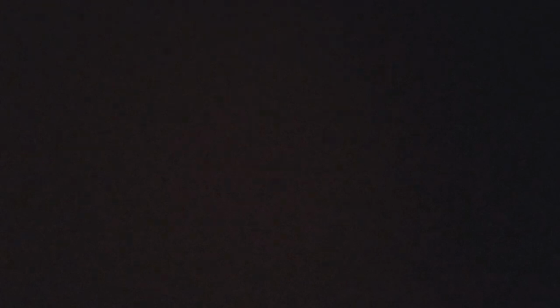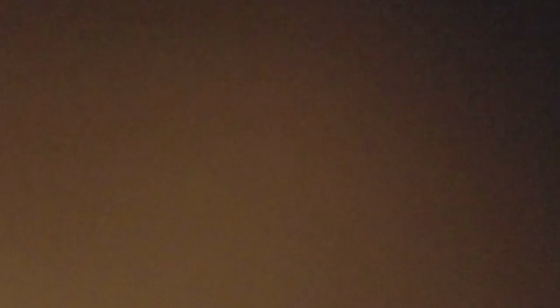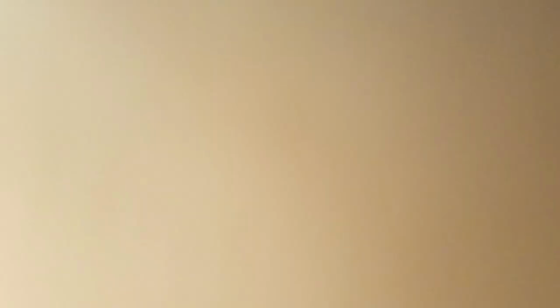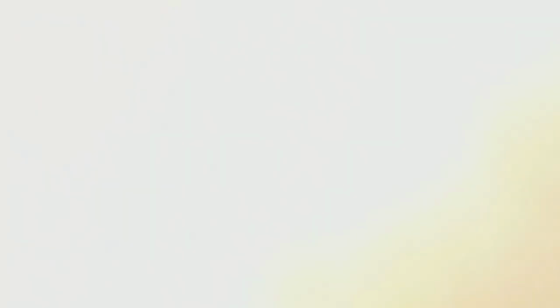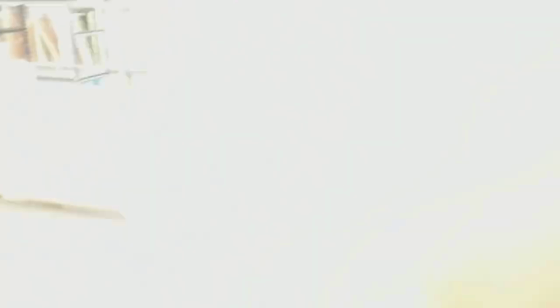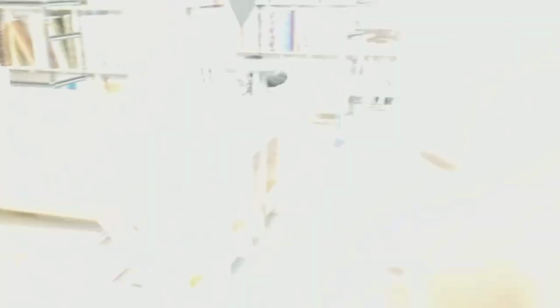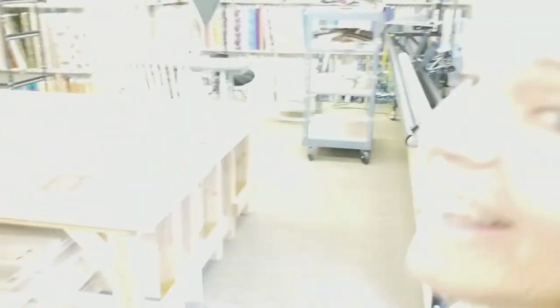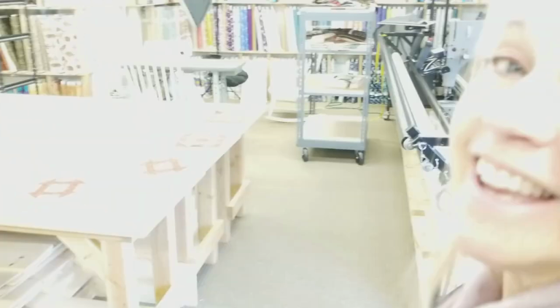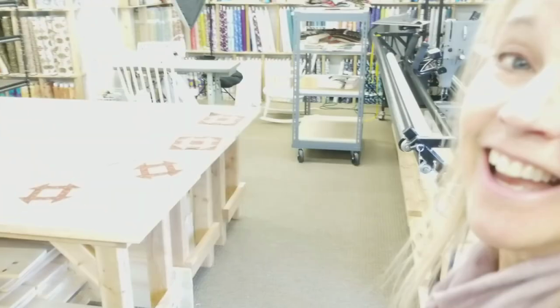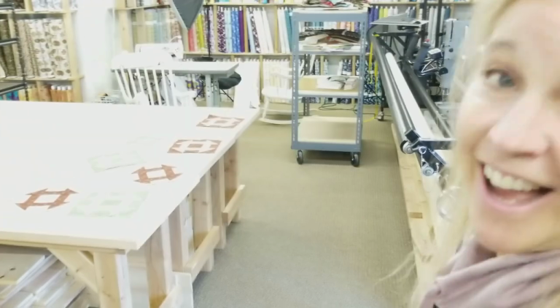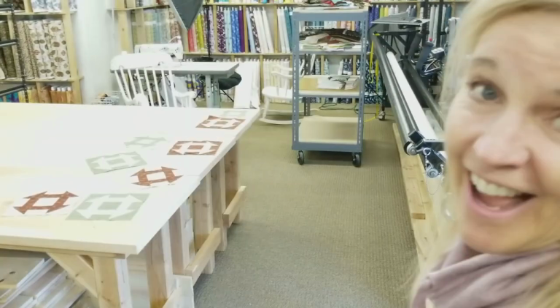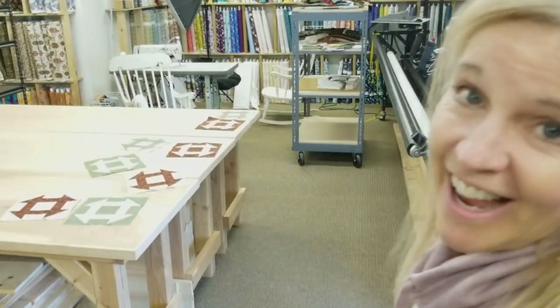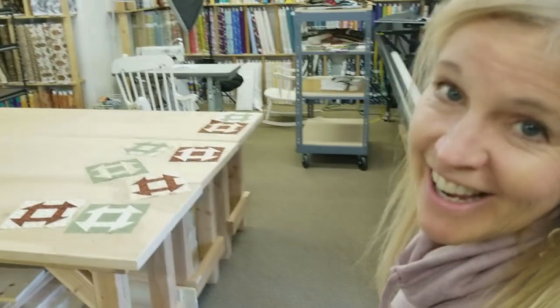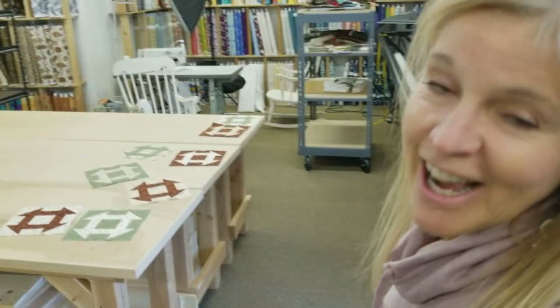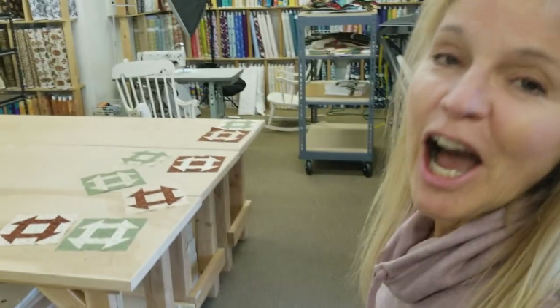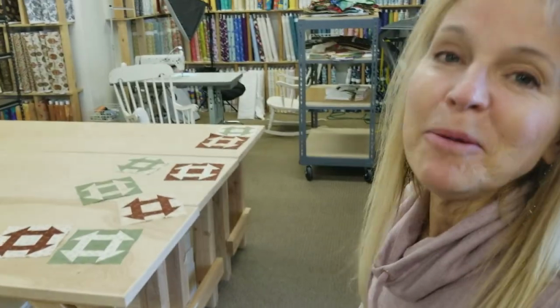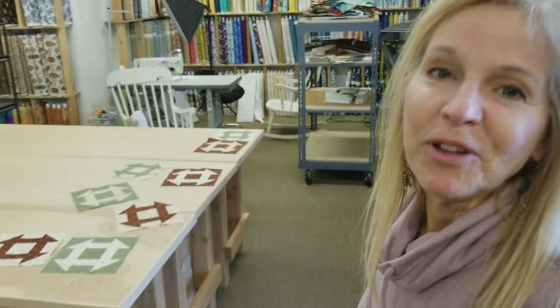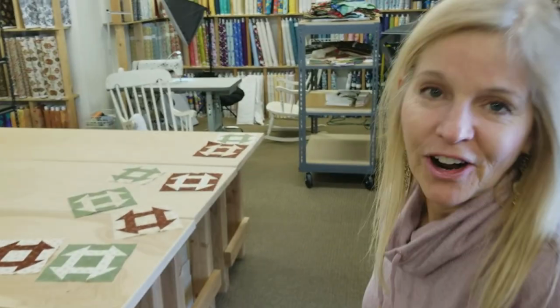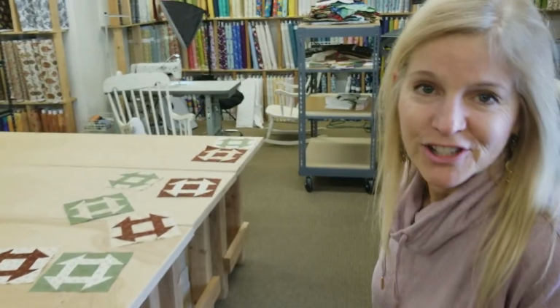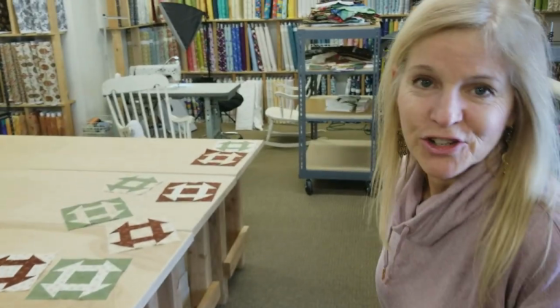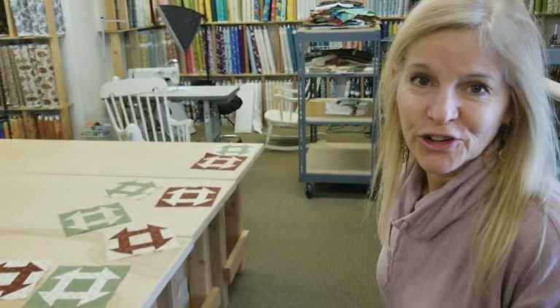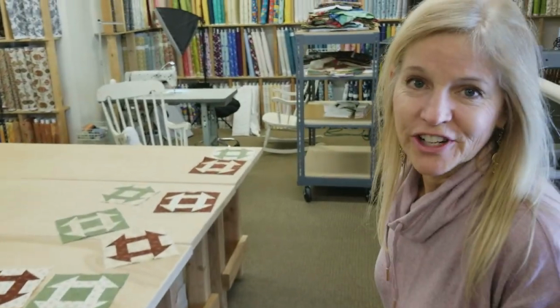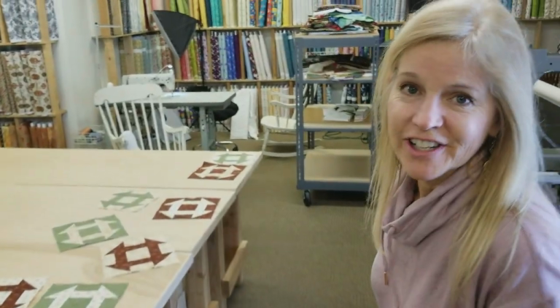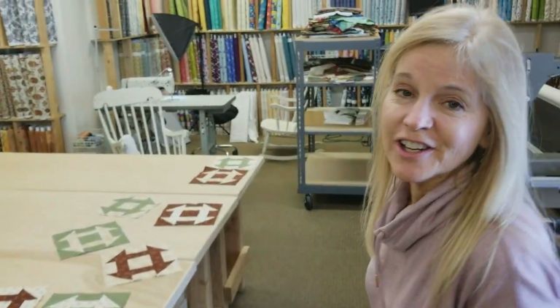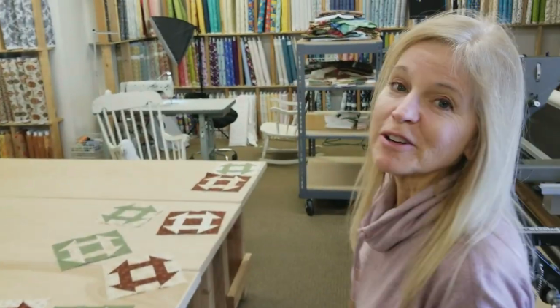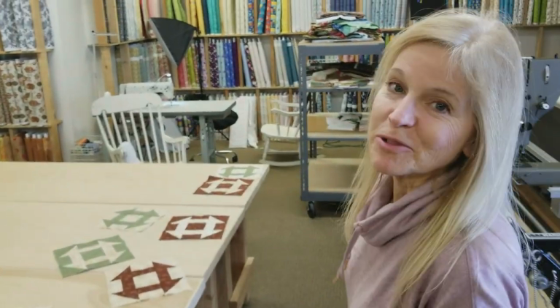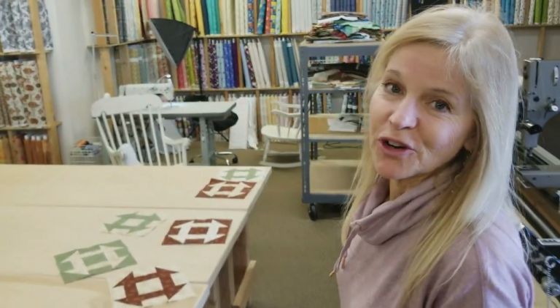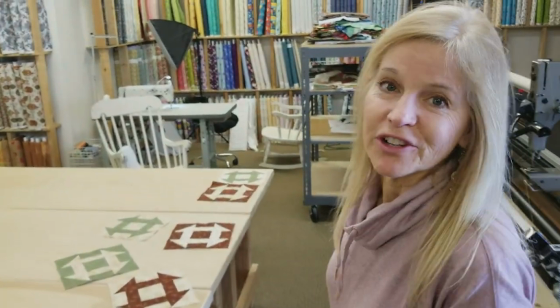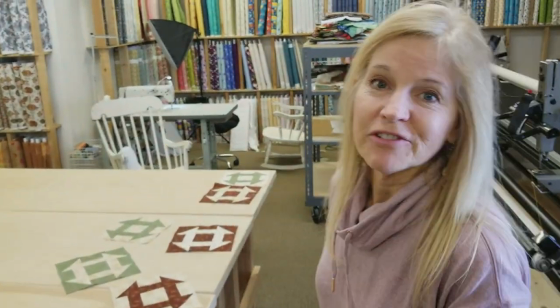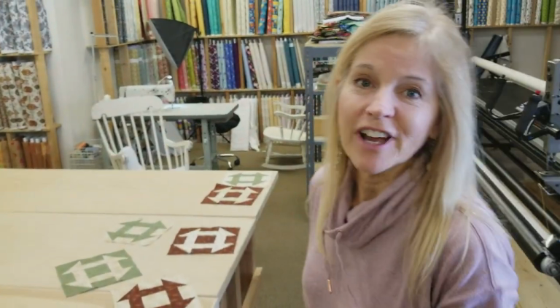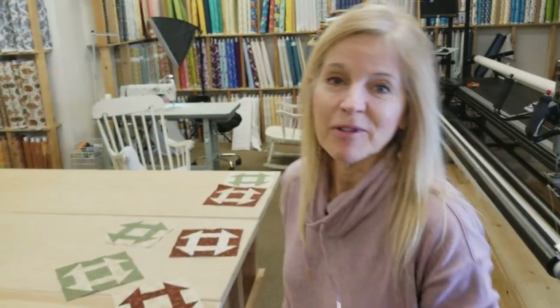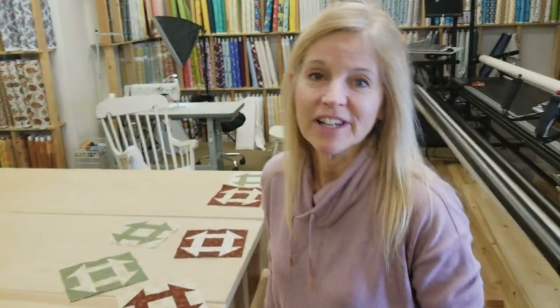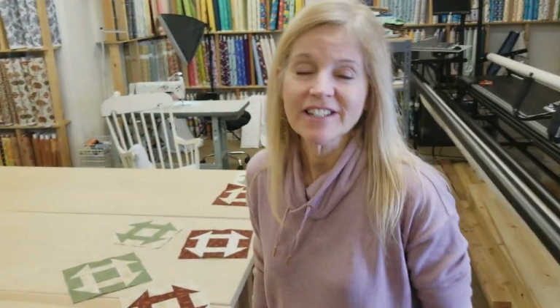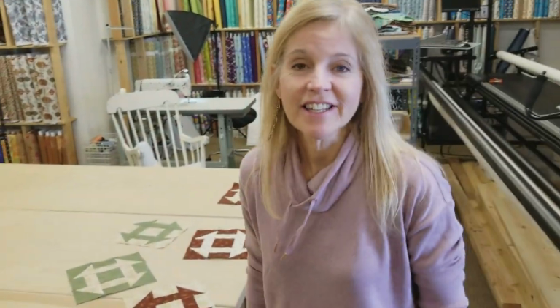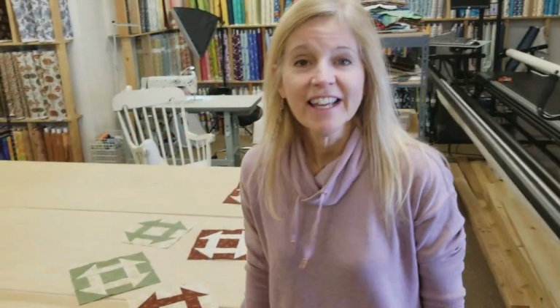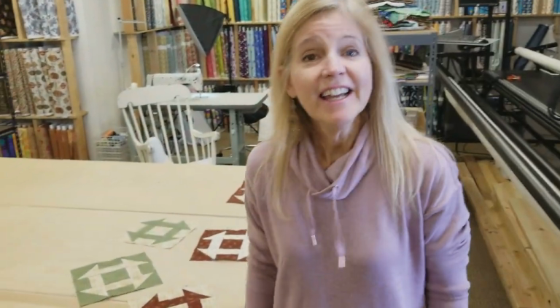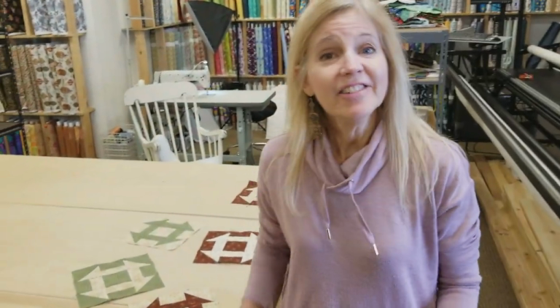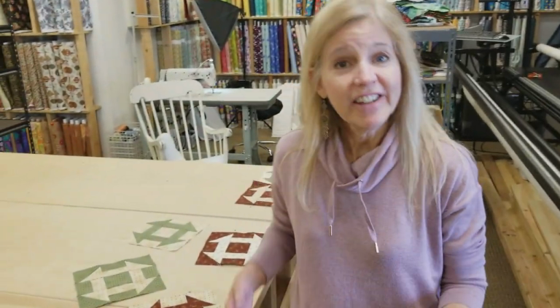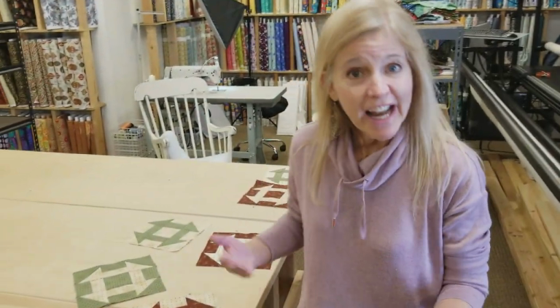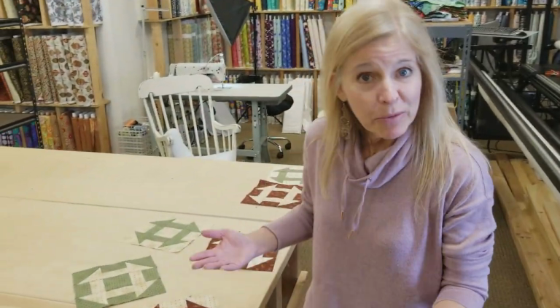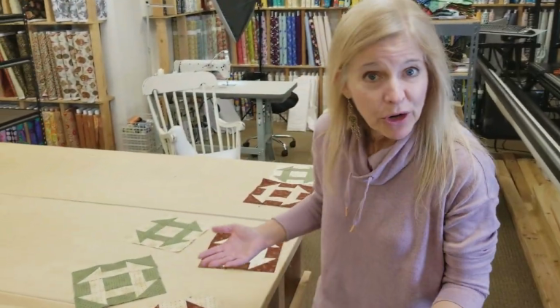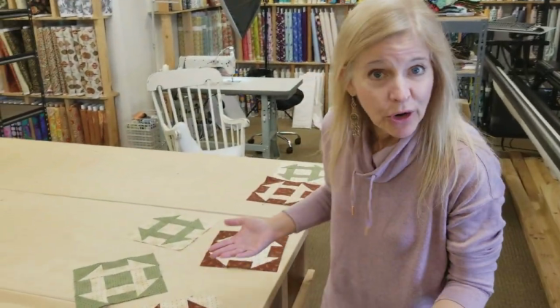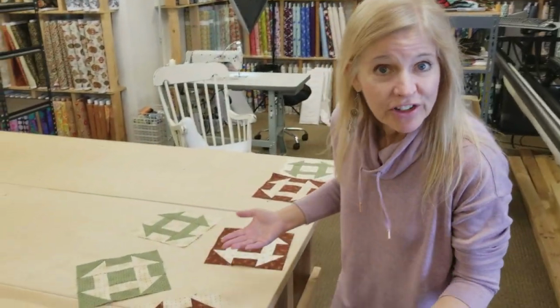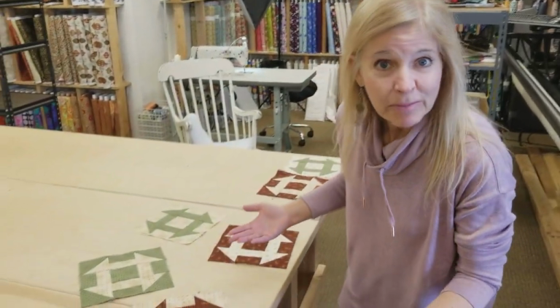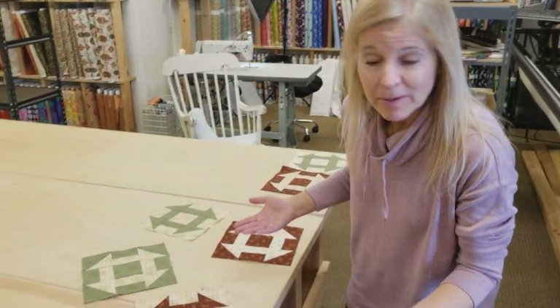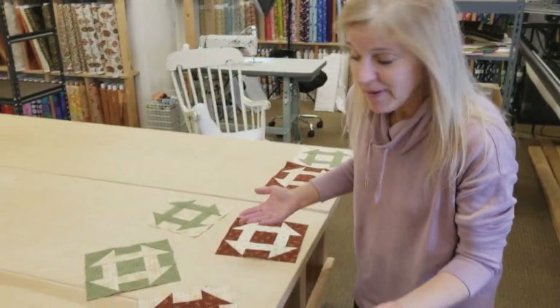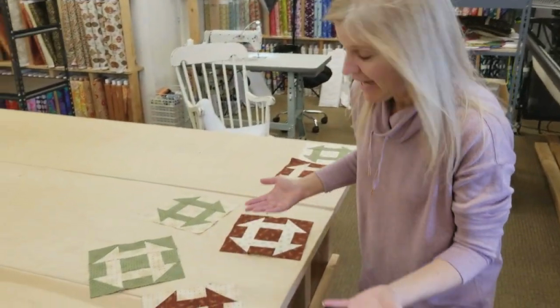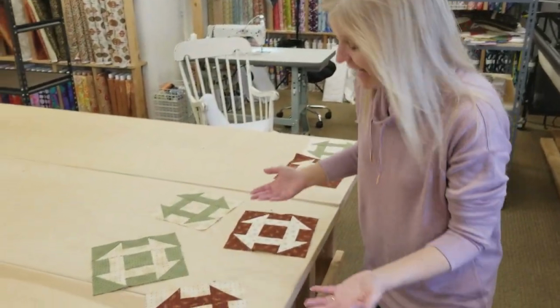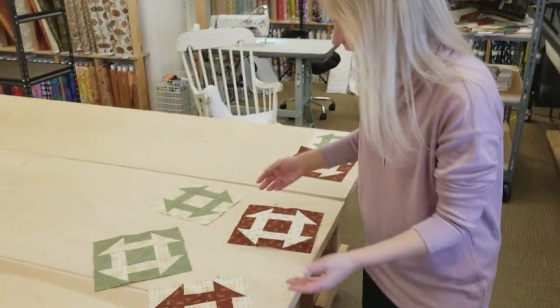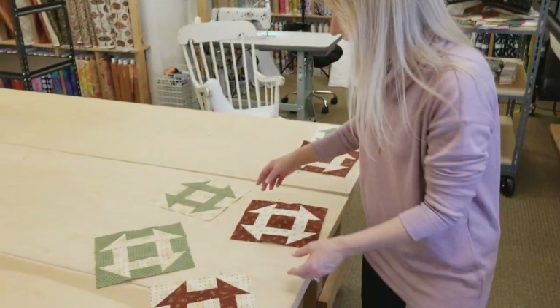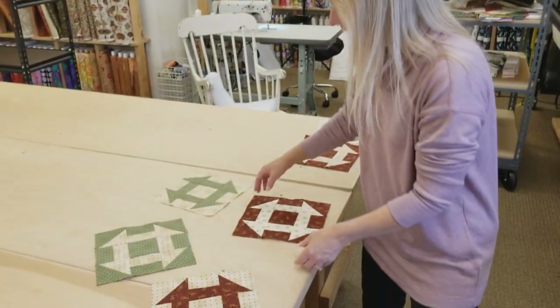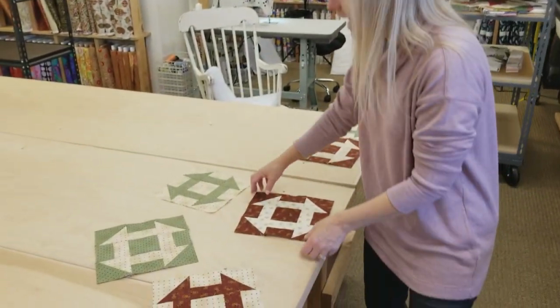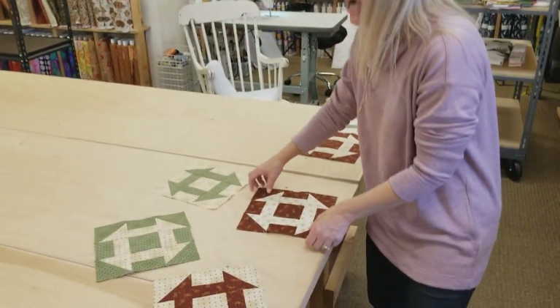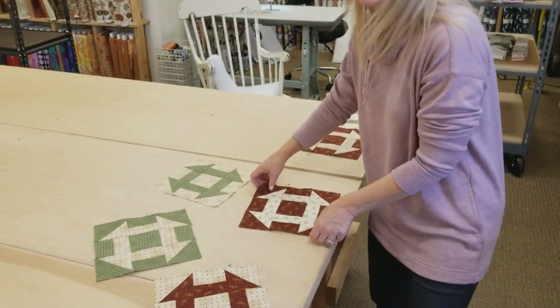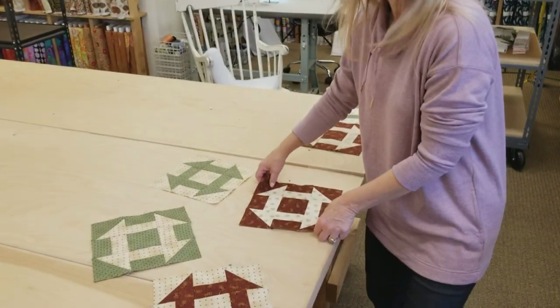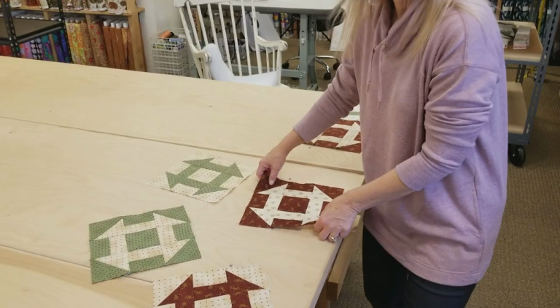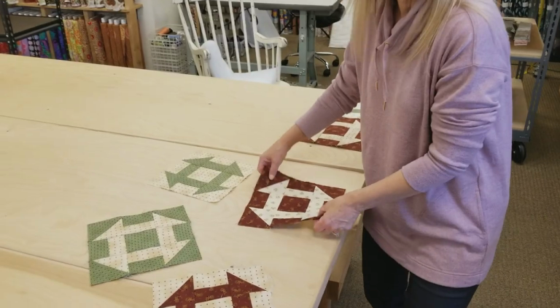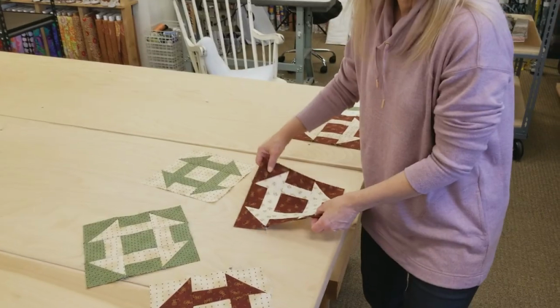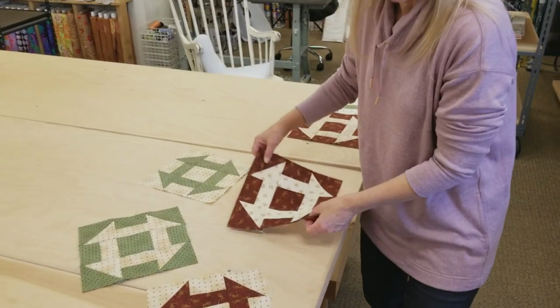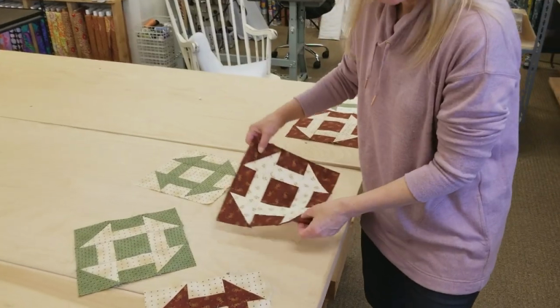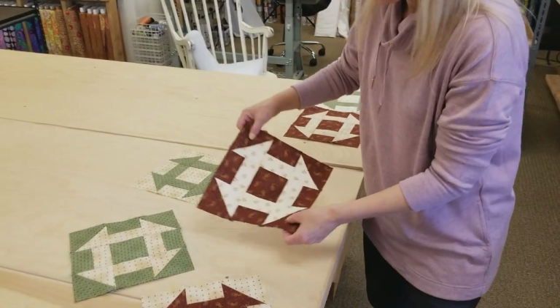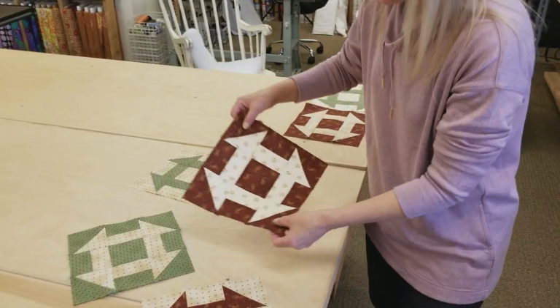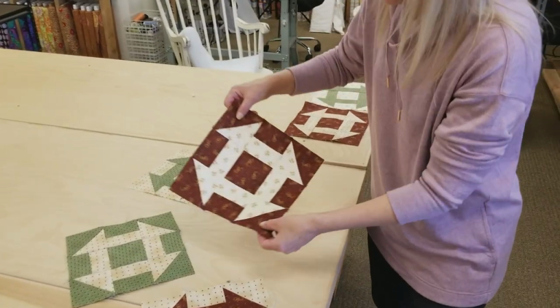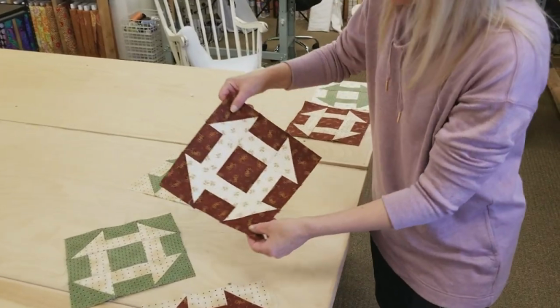Hi, I'm Donna Jordan from Jordan Fabrics. Today we're going to be making a churn dash quilt.